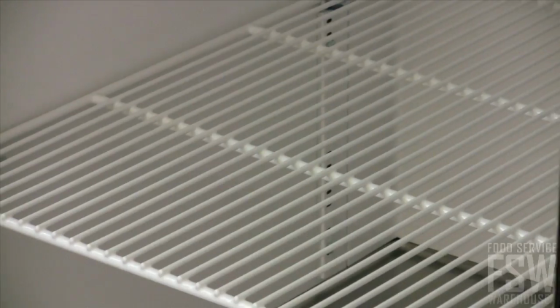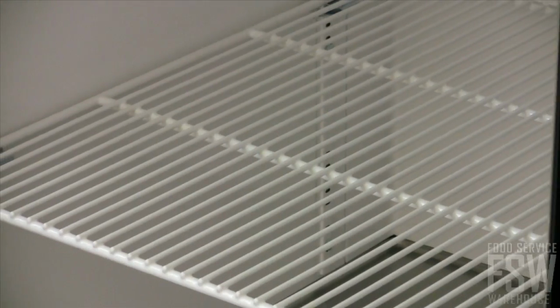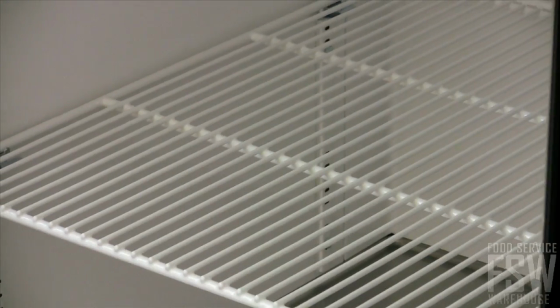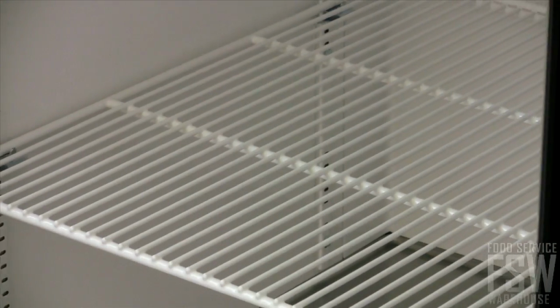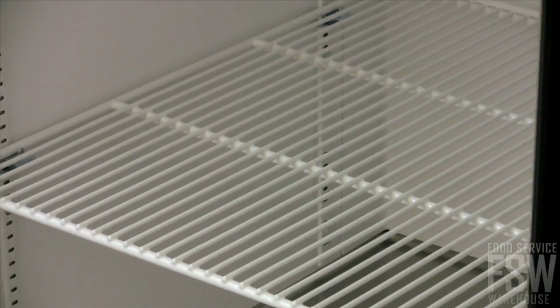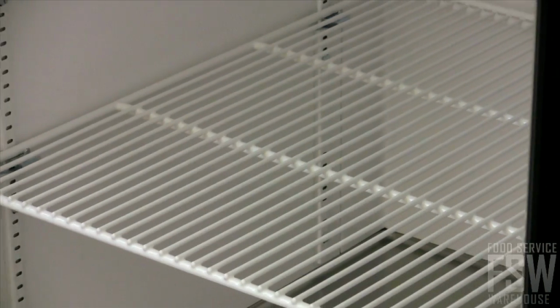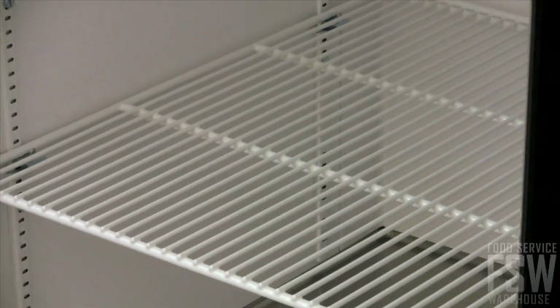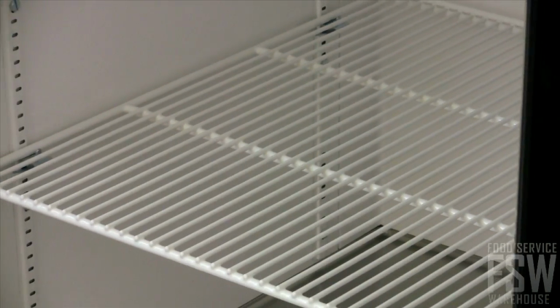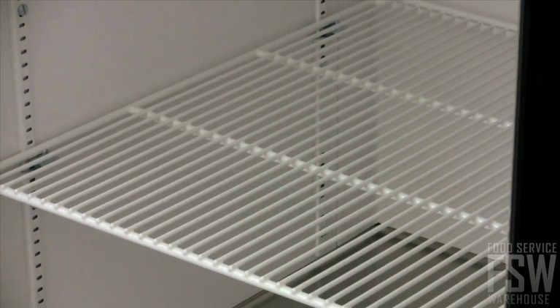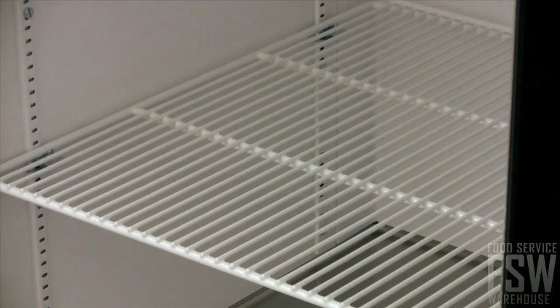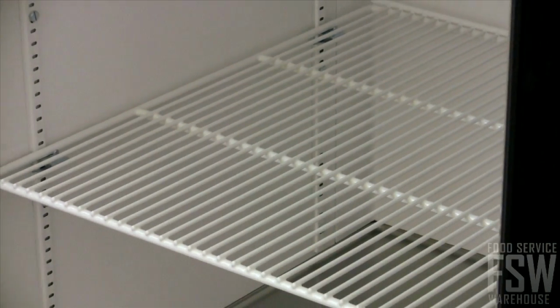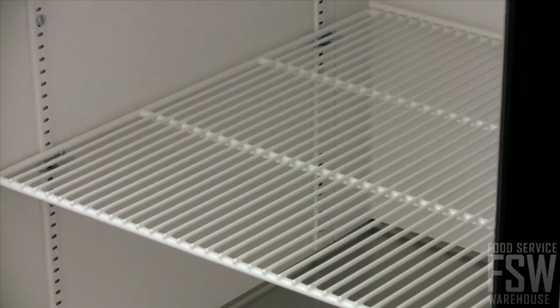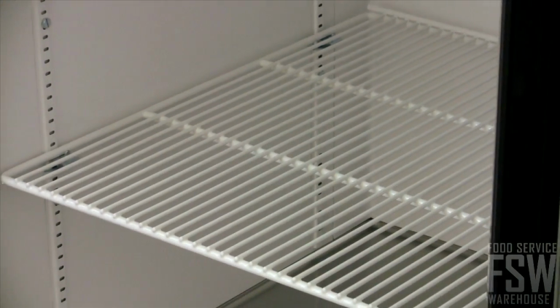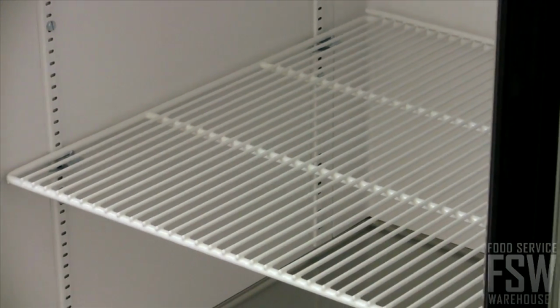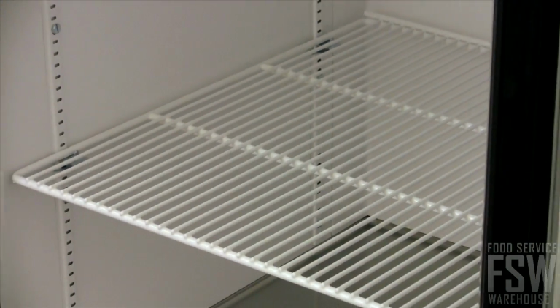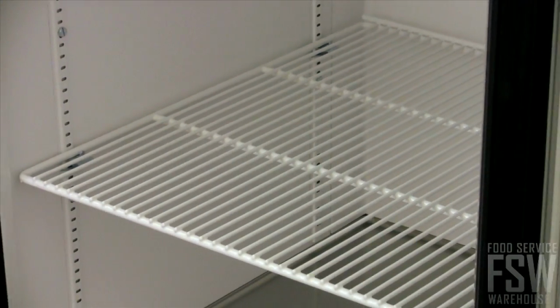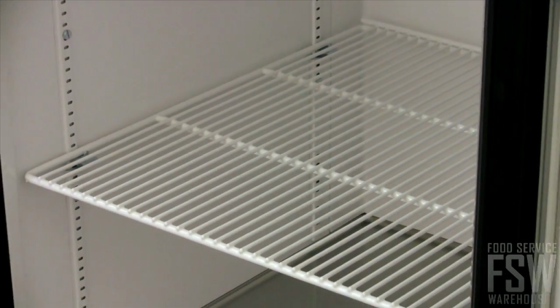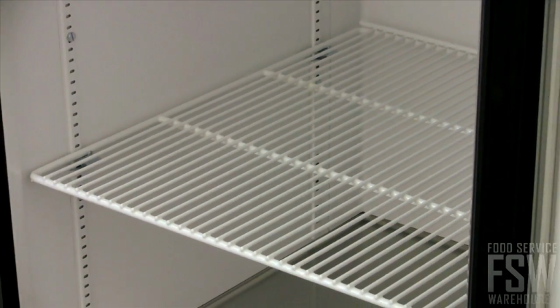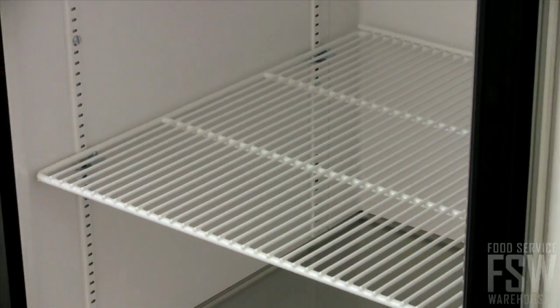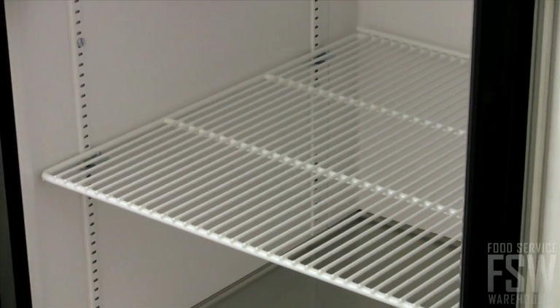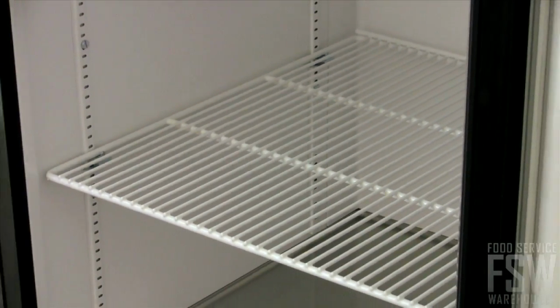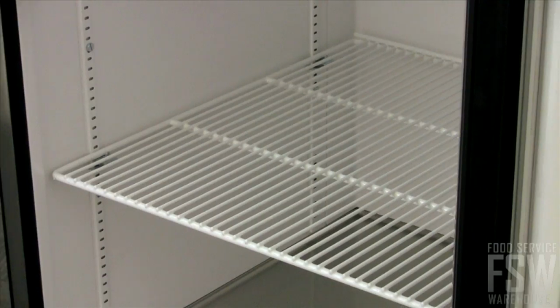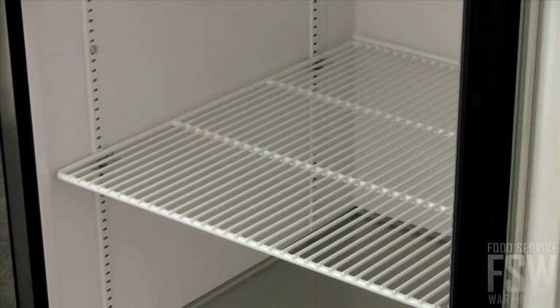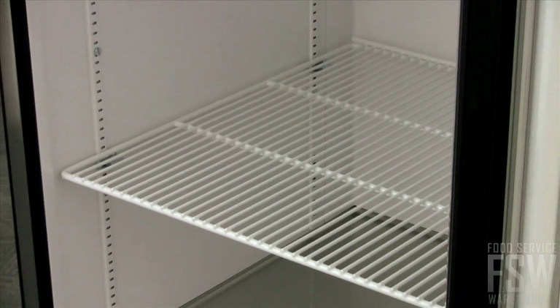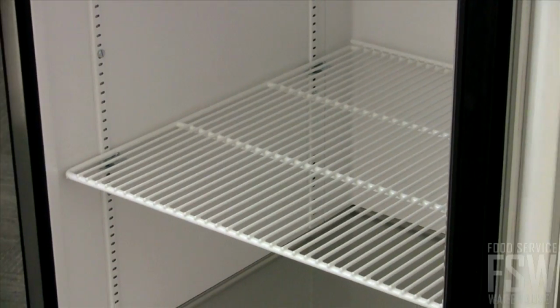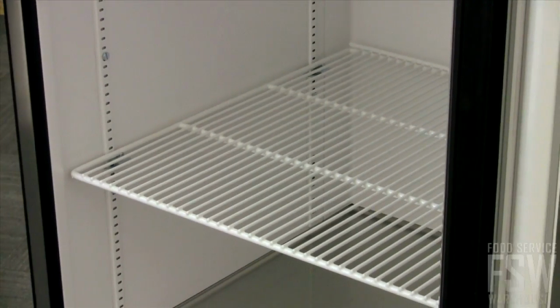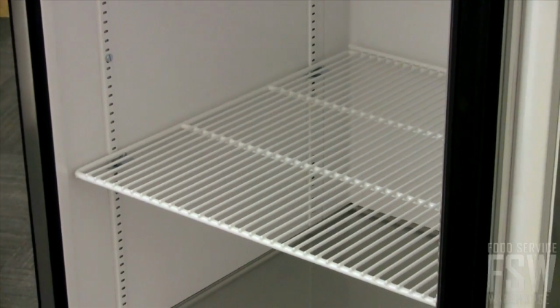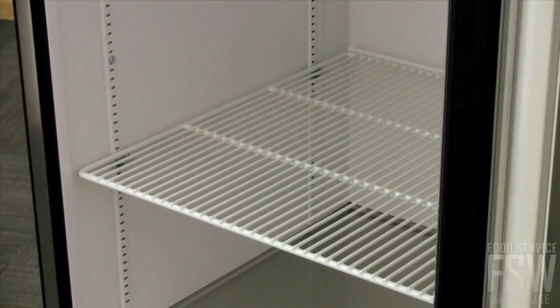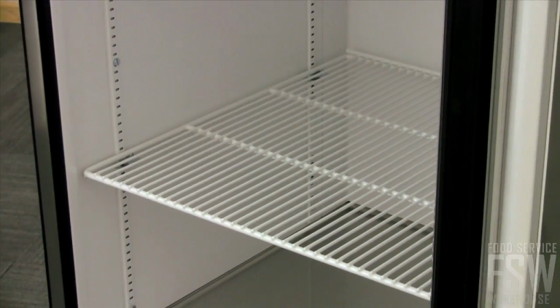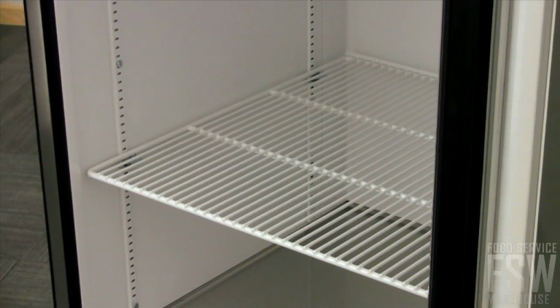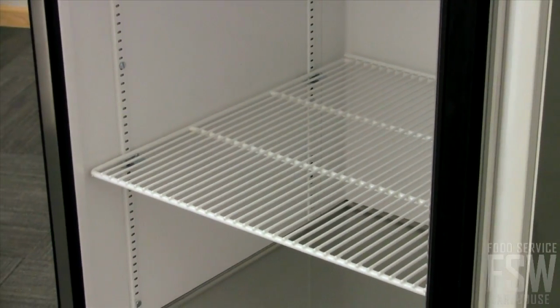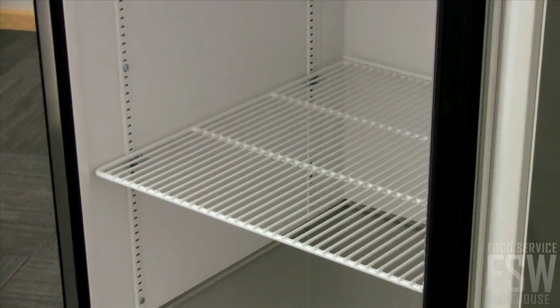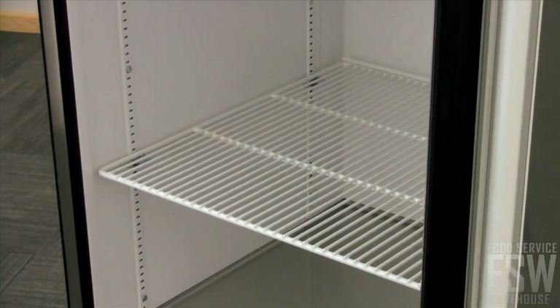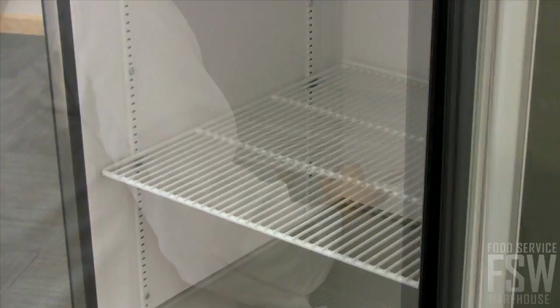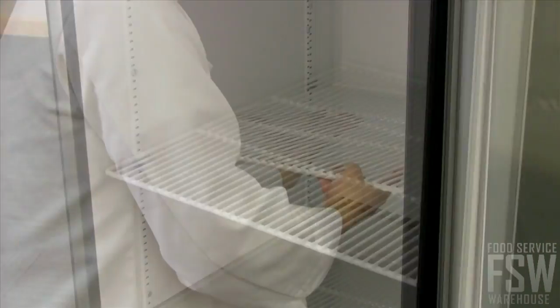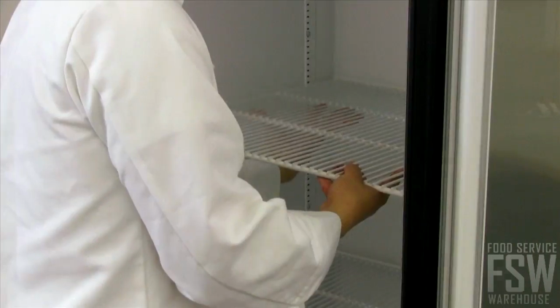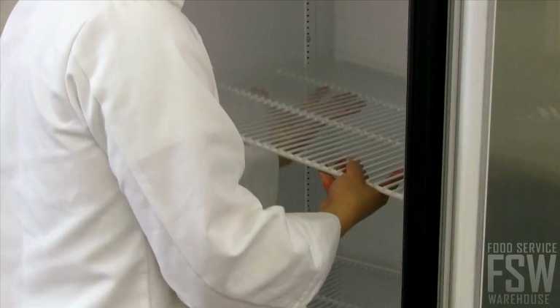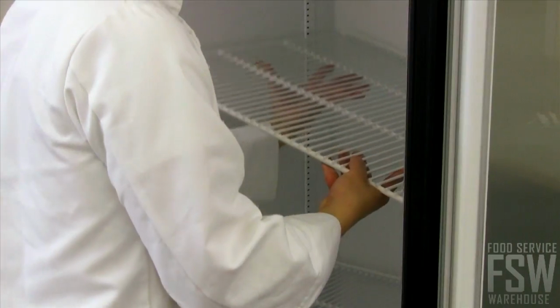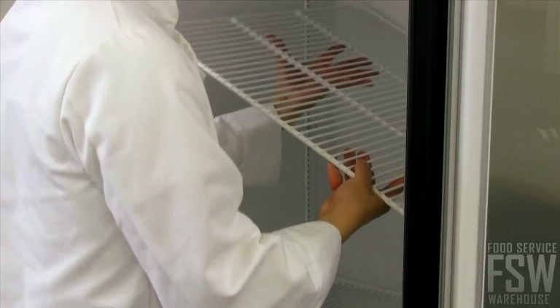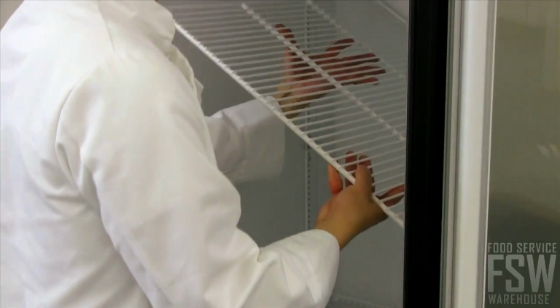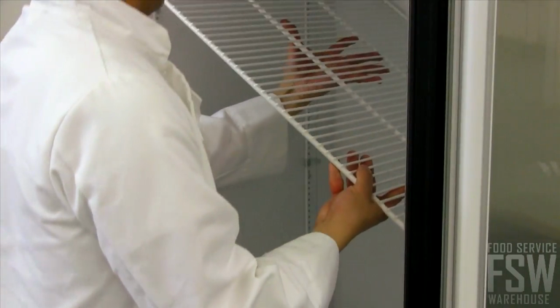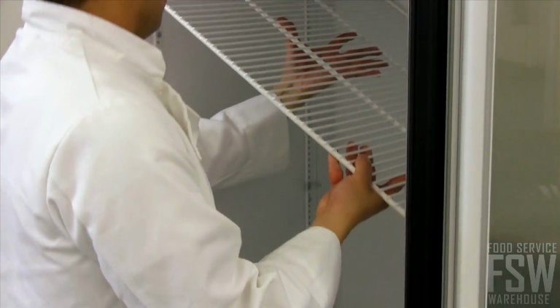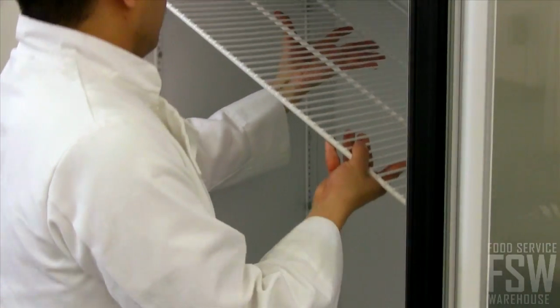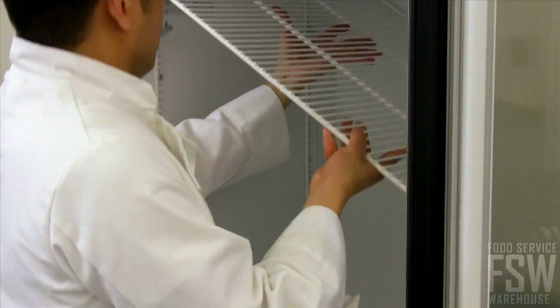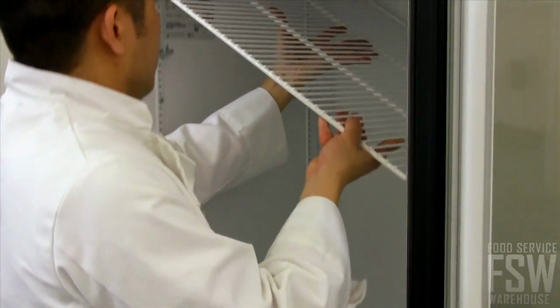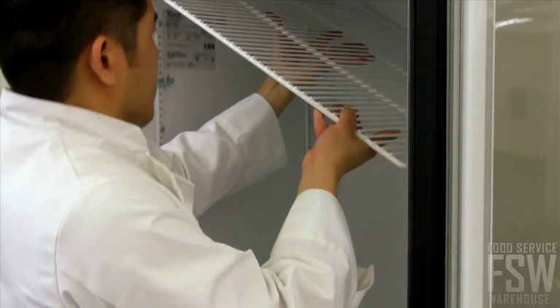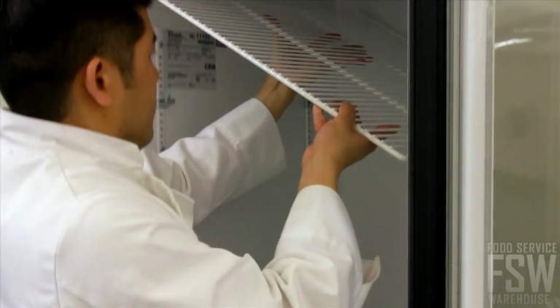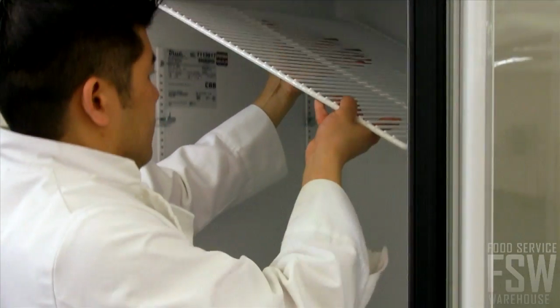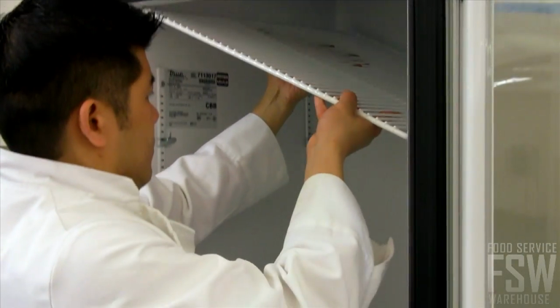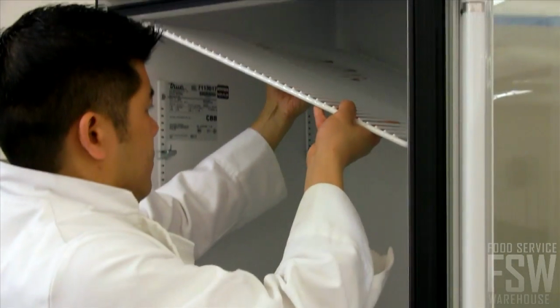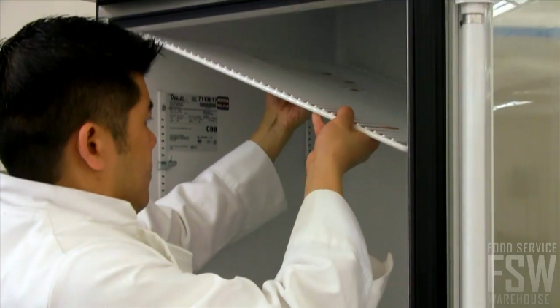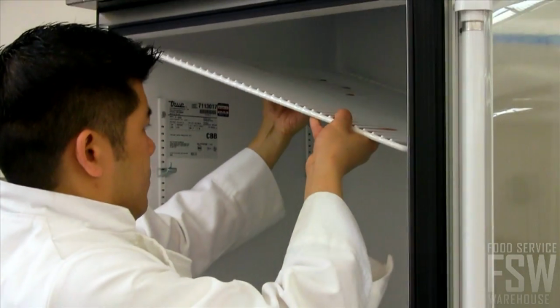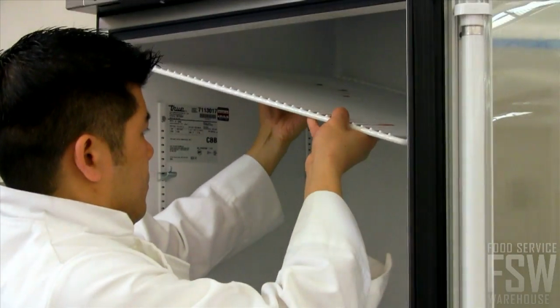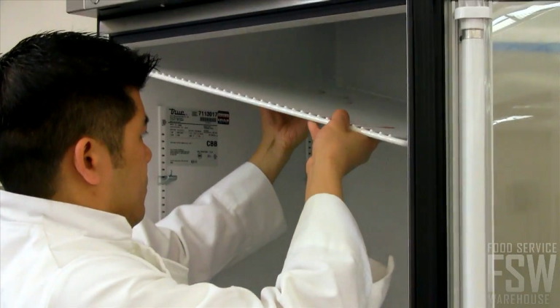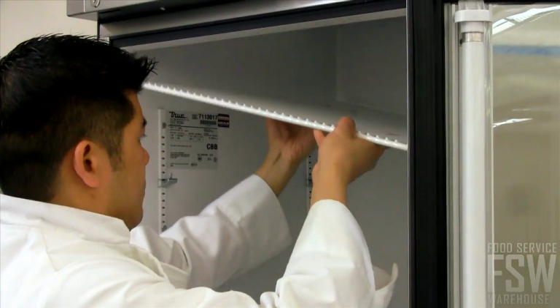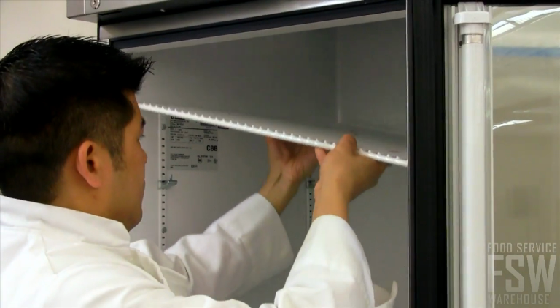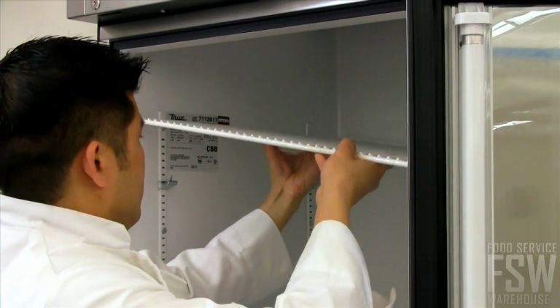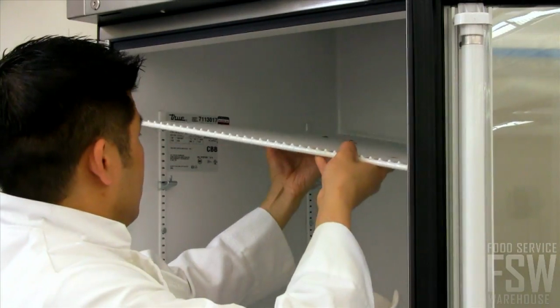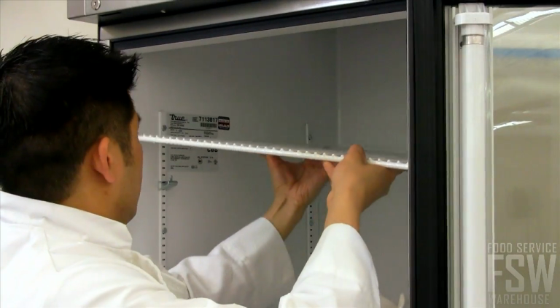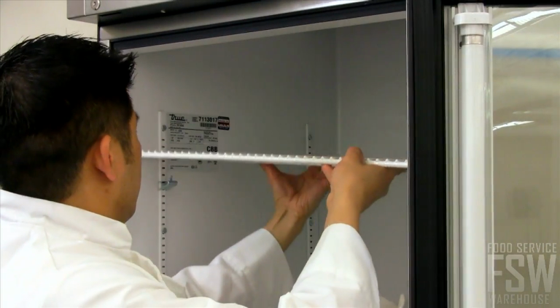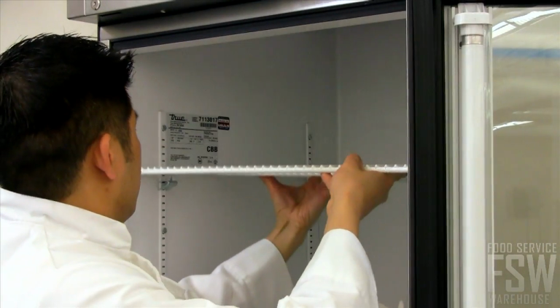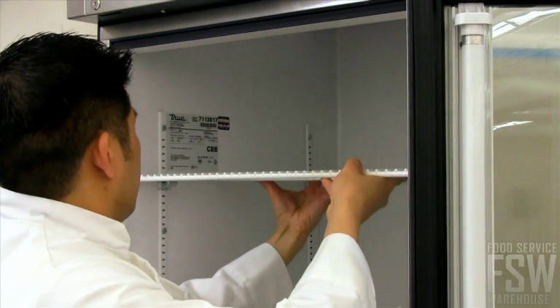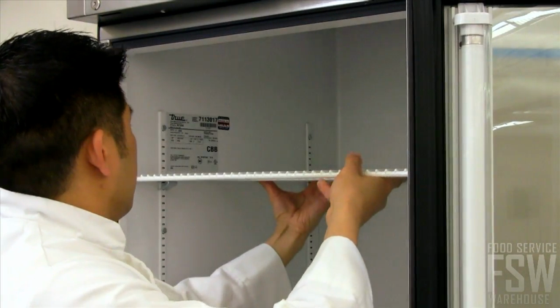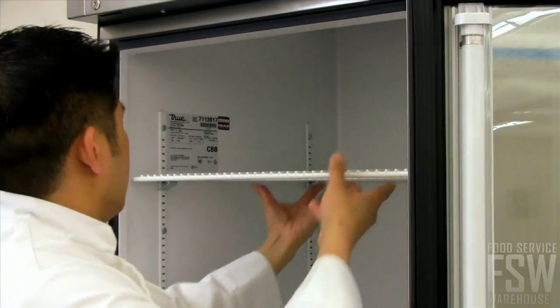Three PVC-coated wire shelves provide adjustable storage space inside. Customize the interior to meet your product needs.